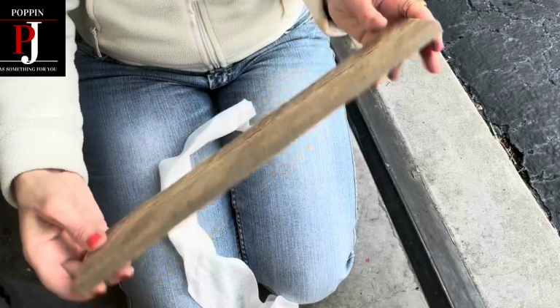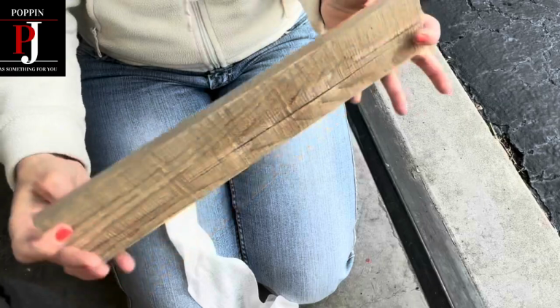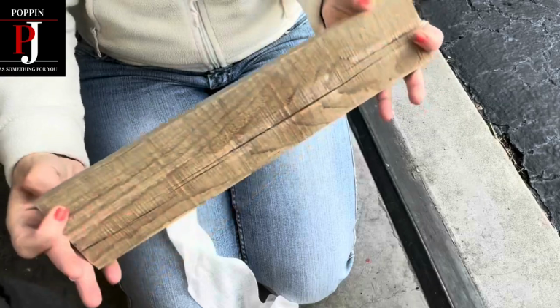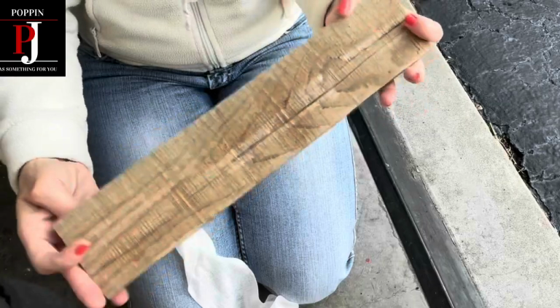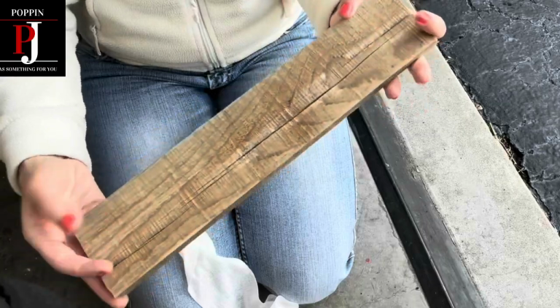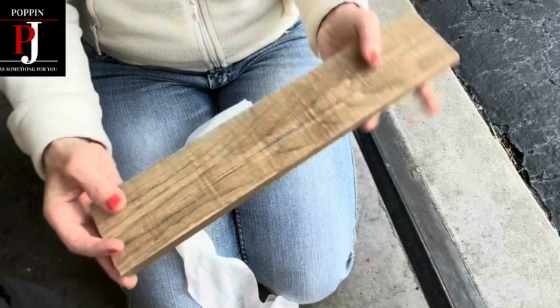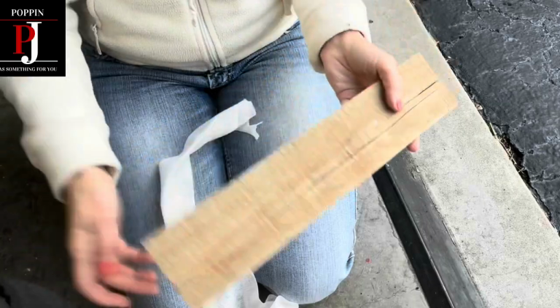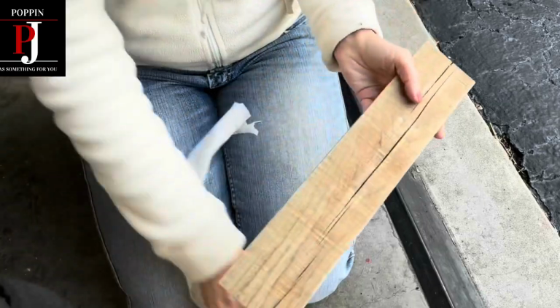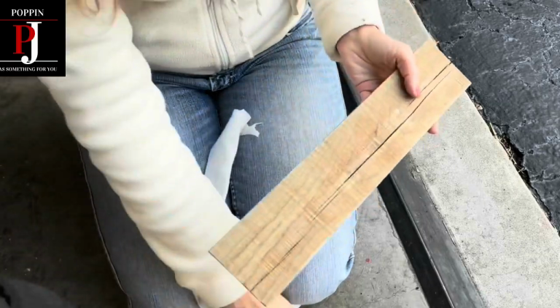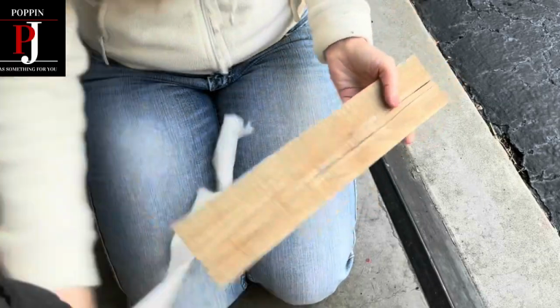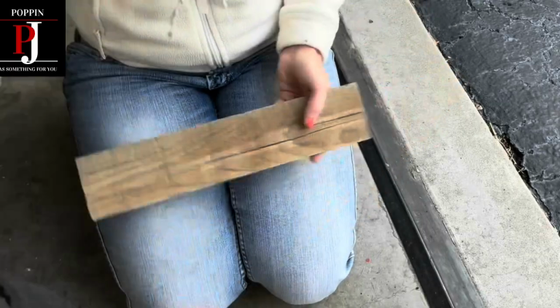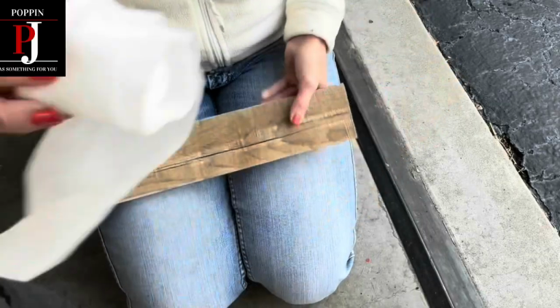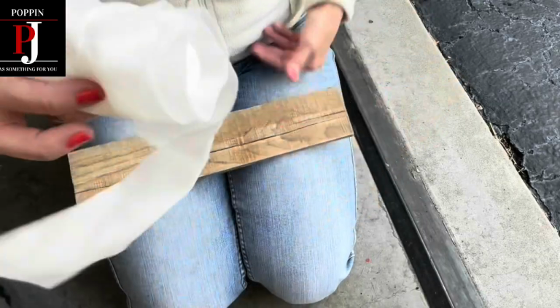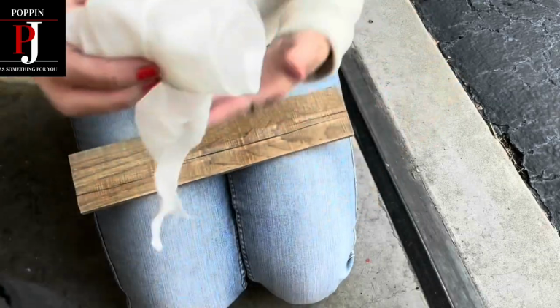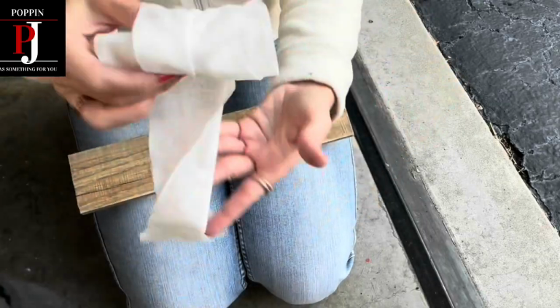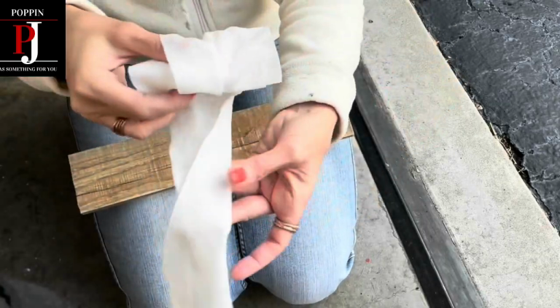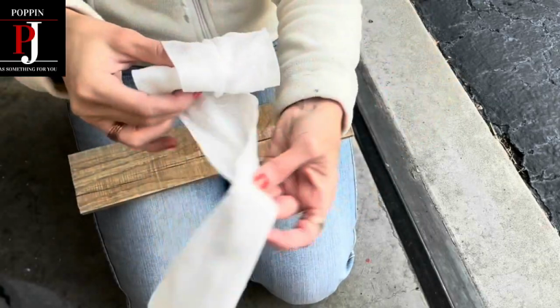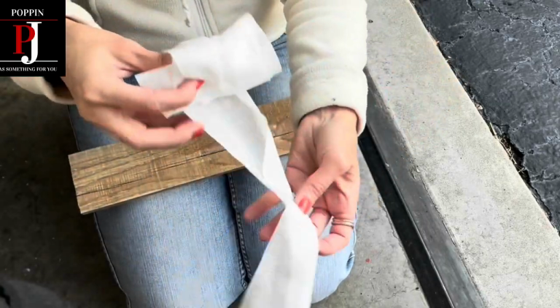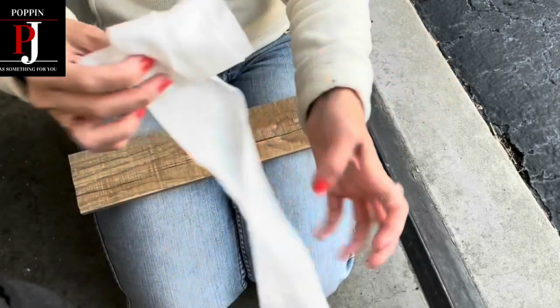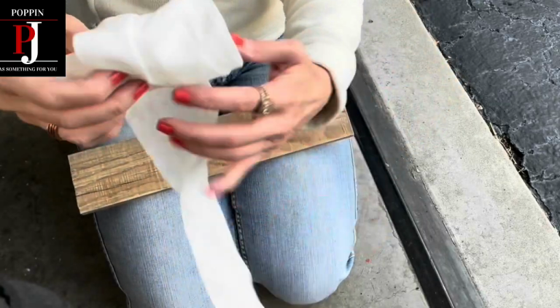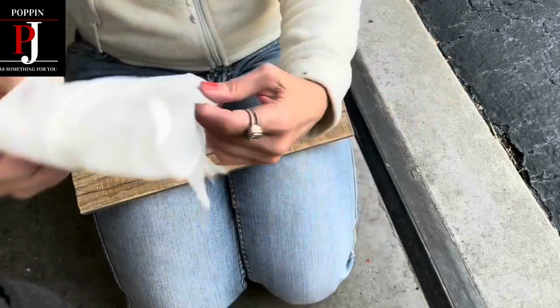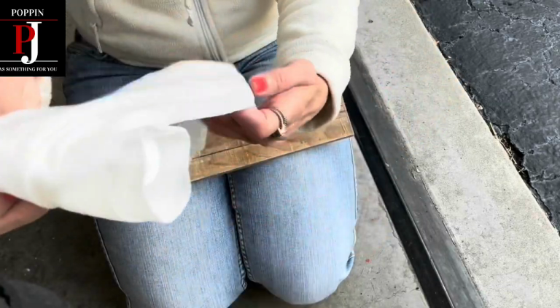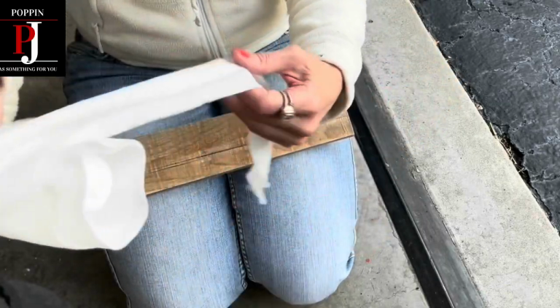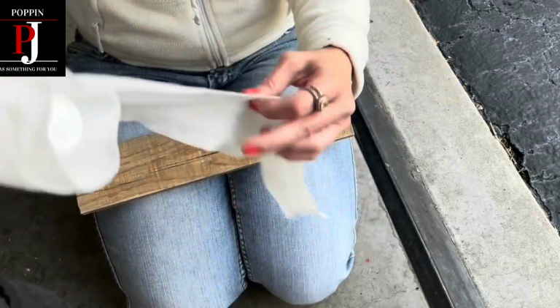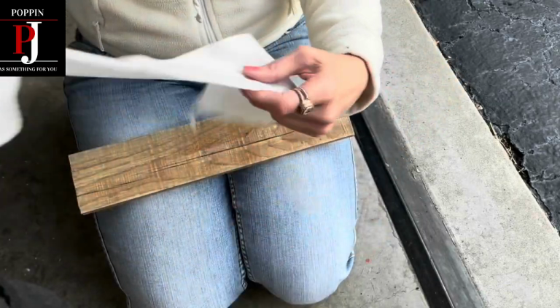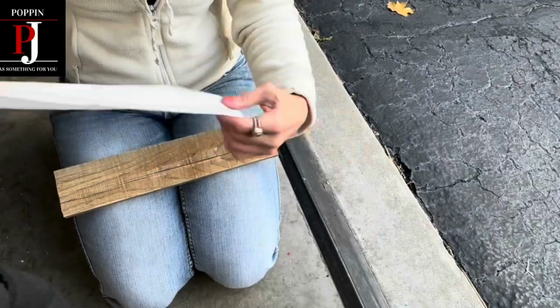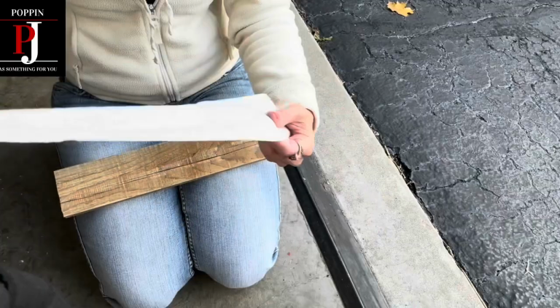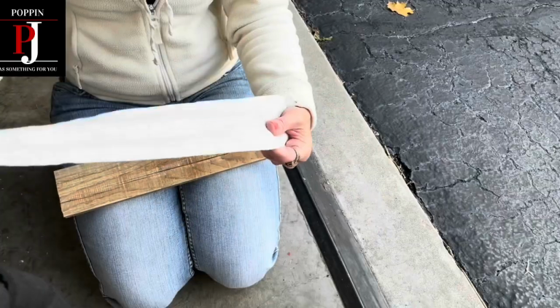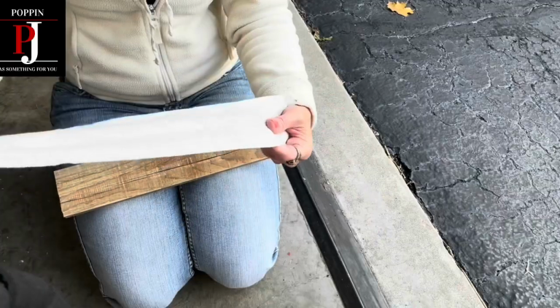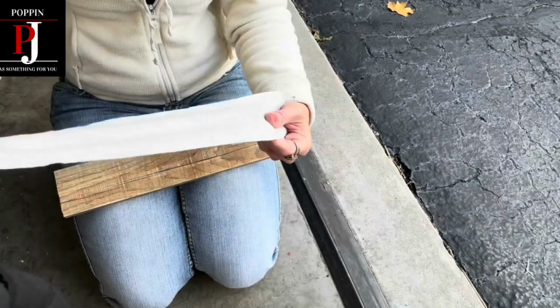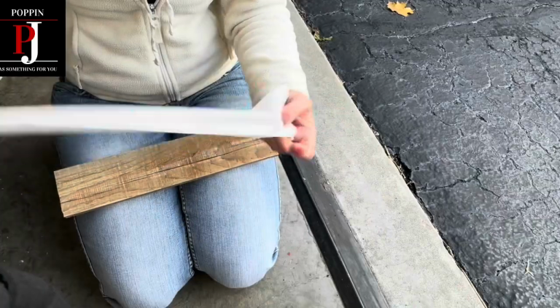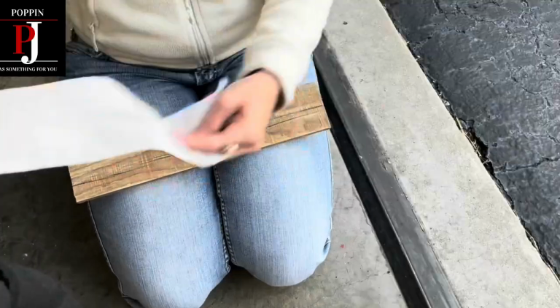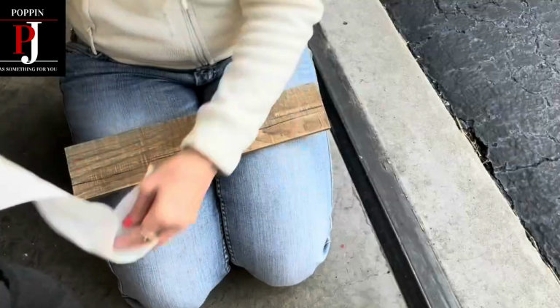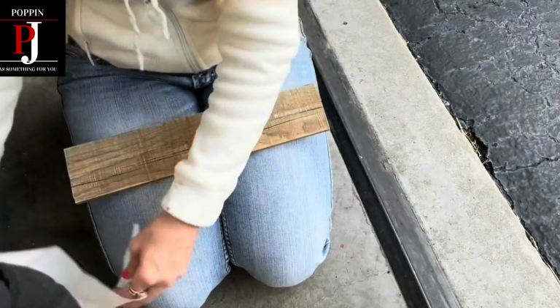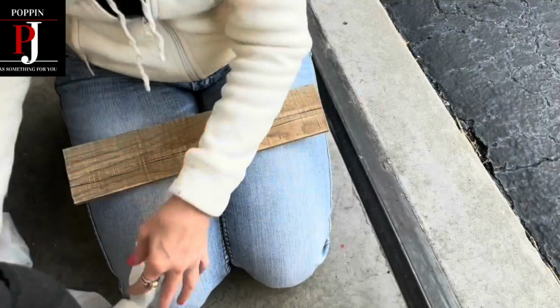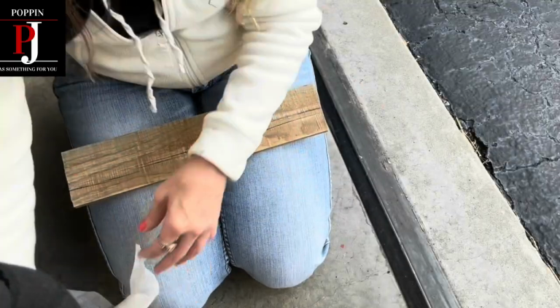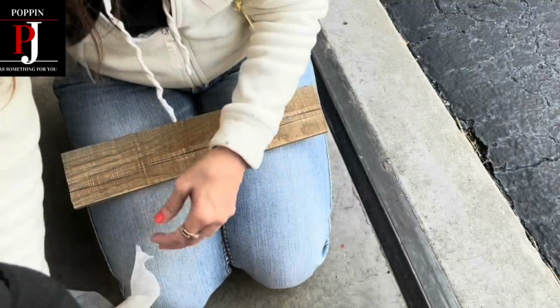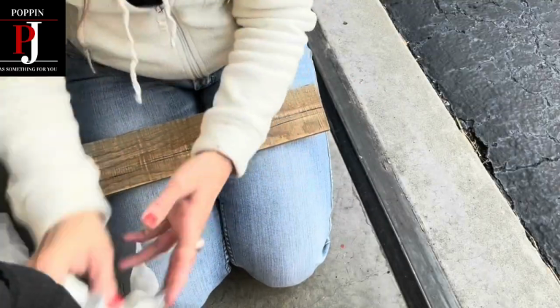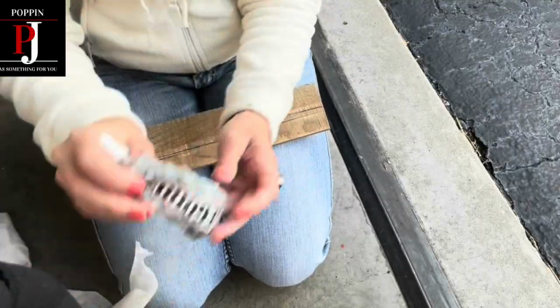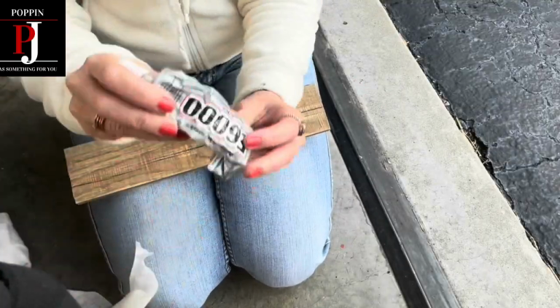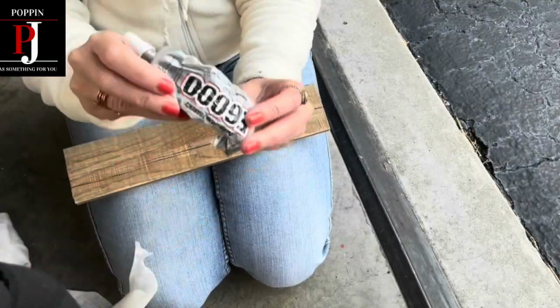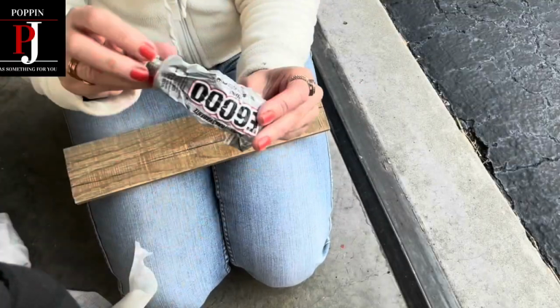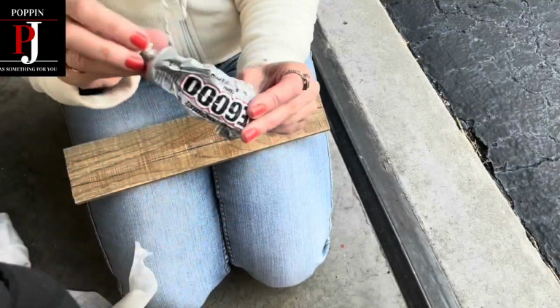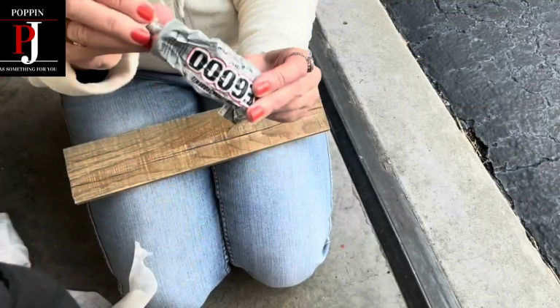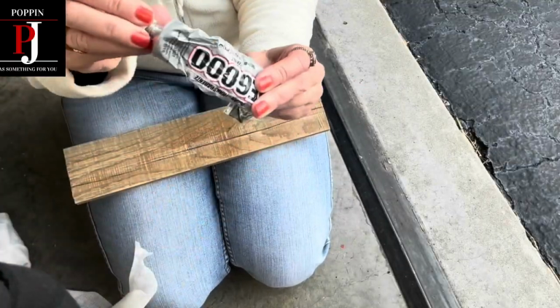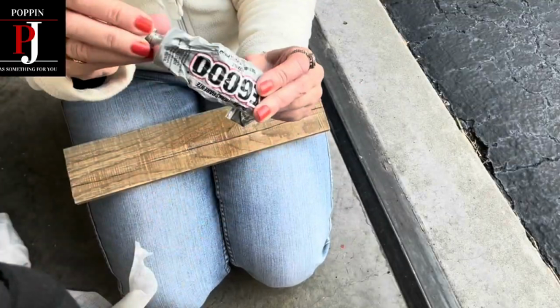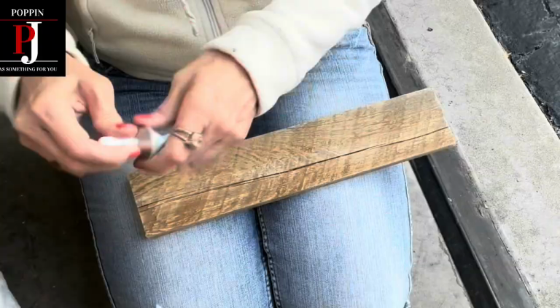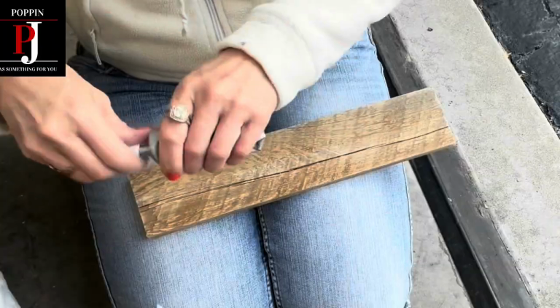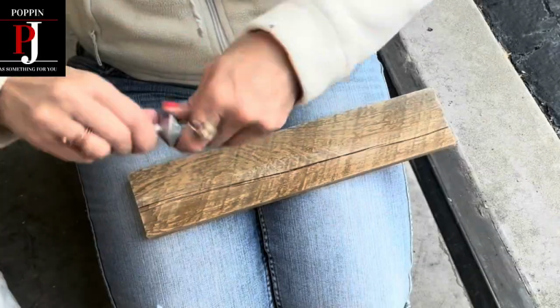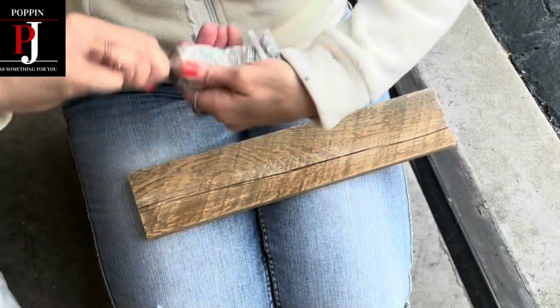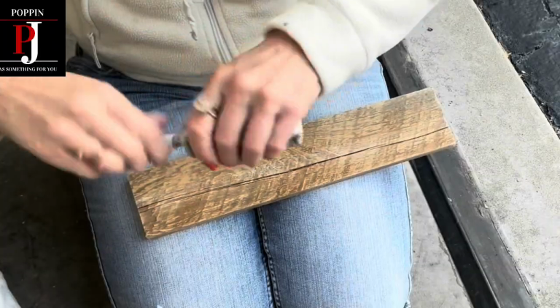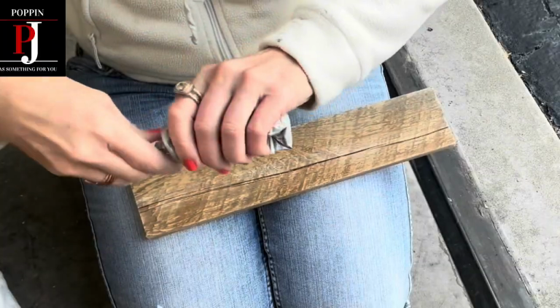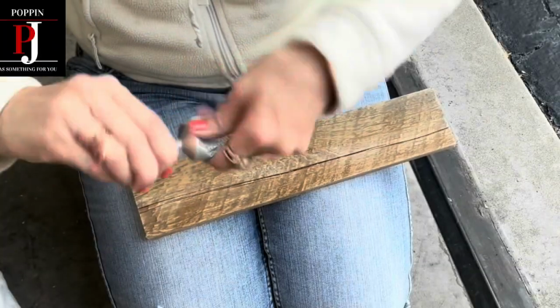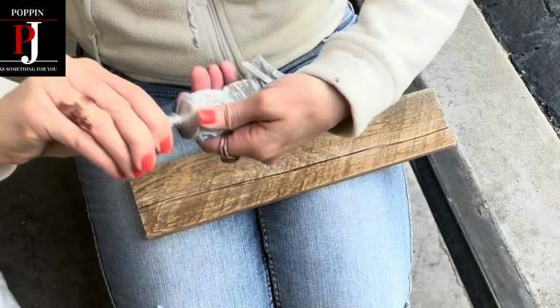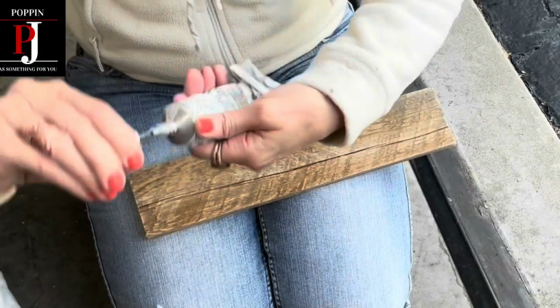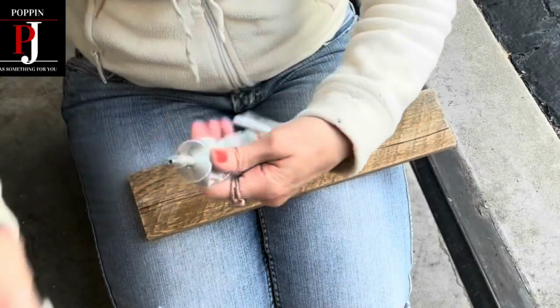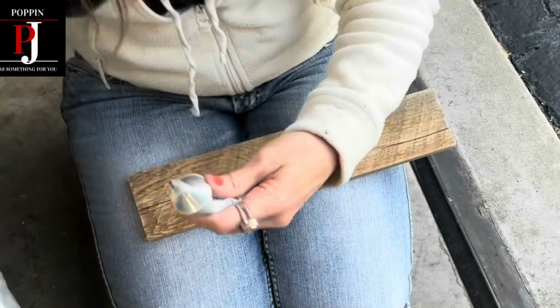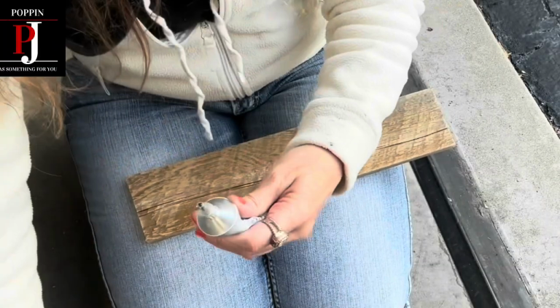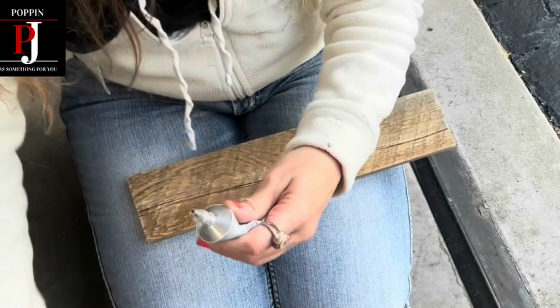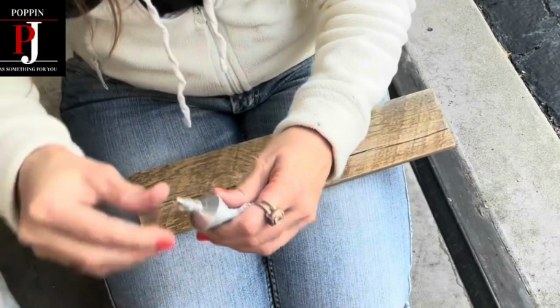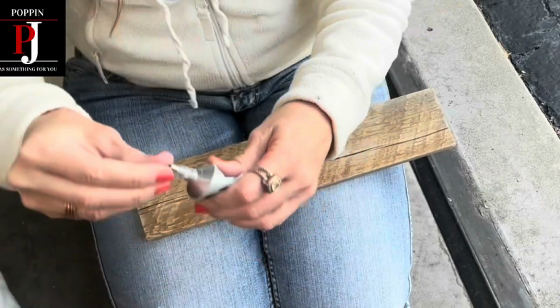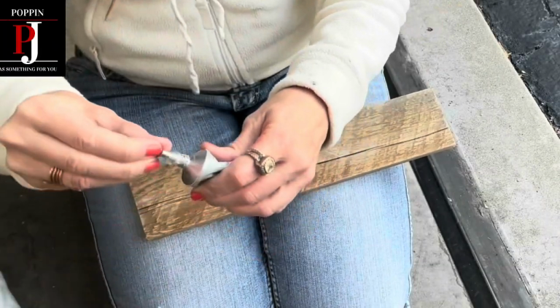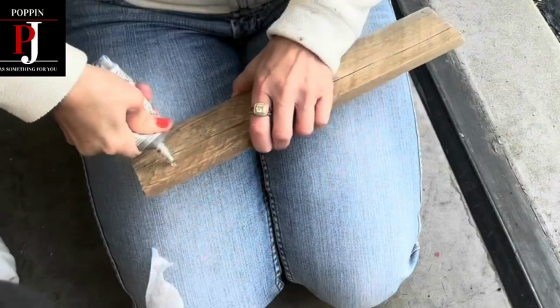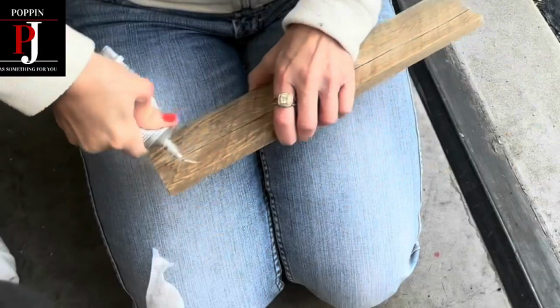For this scrap wood mummy, you will need a piece of scrap wood, some gauze, and some E6000 or some other type of glue.